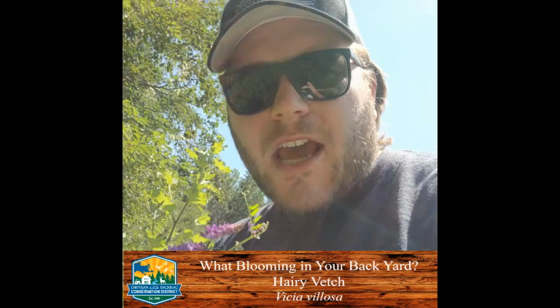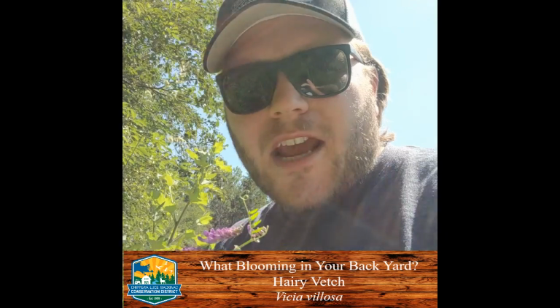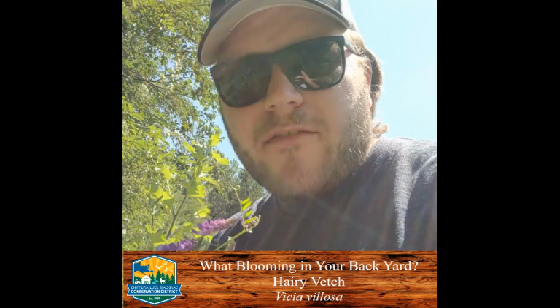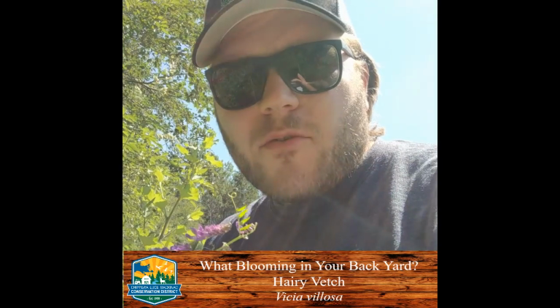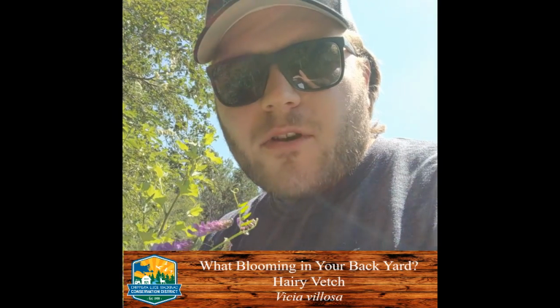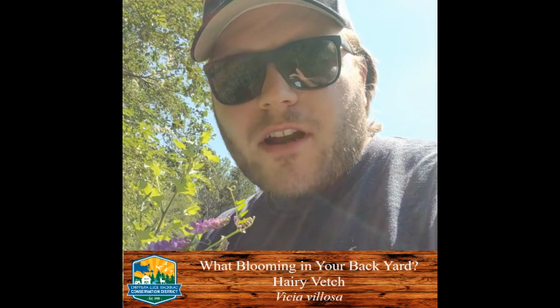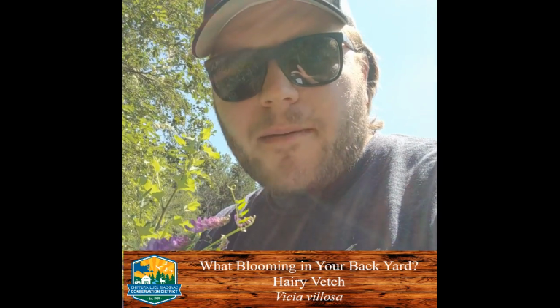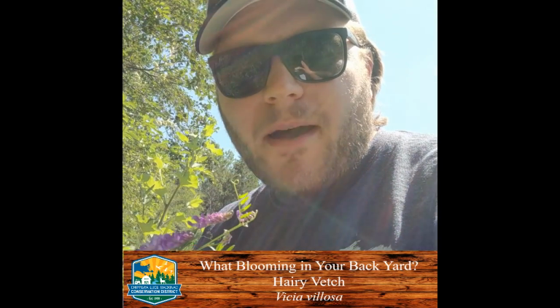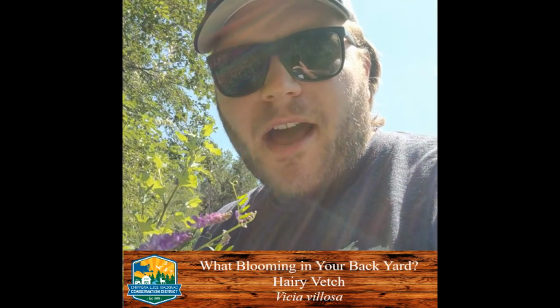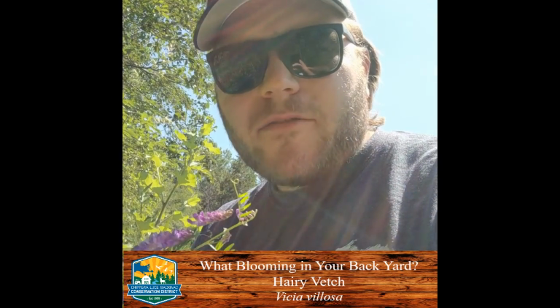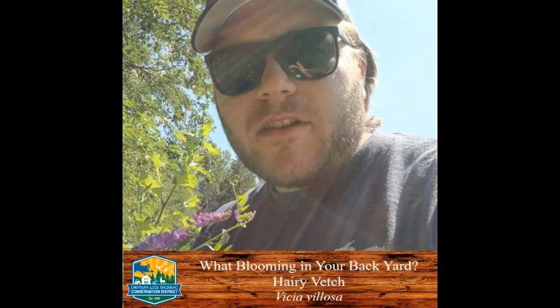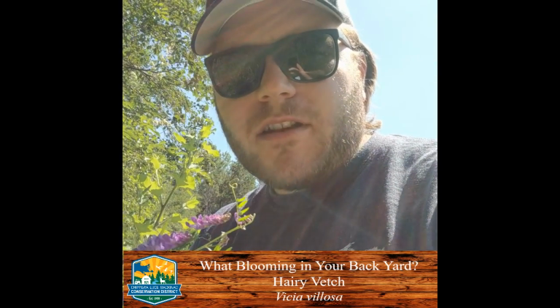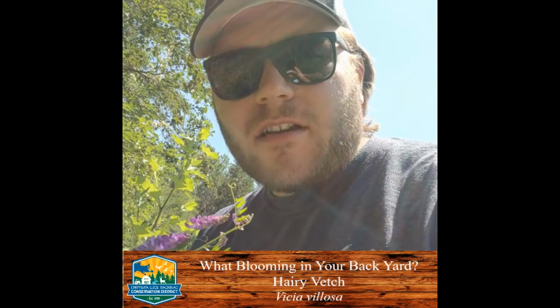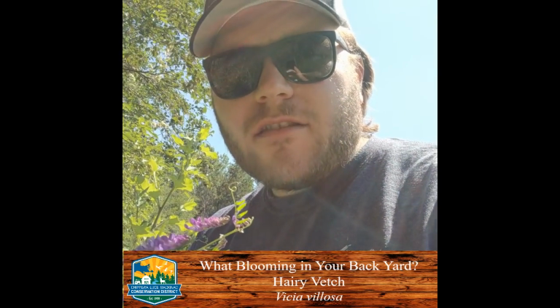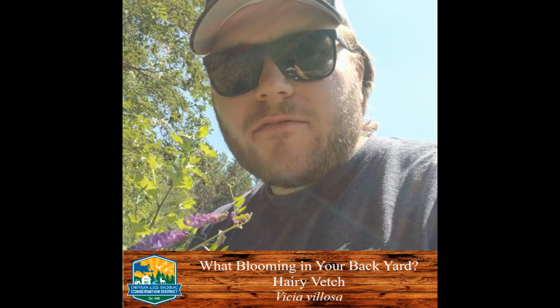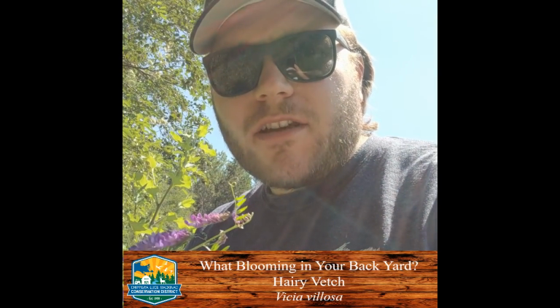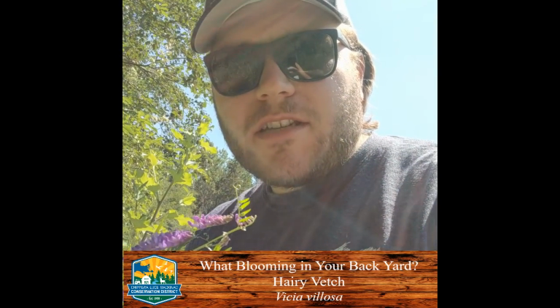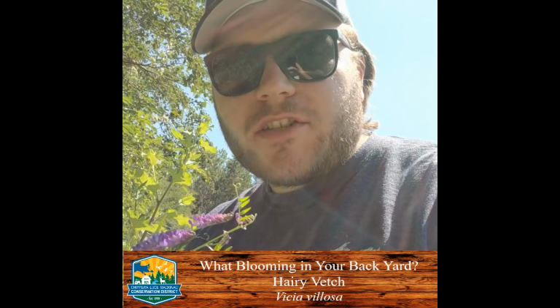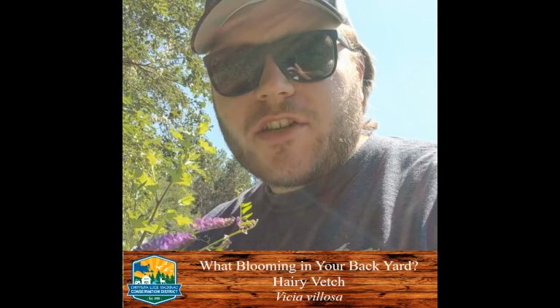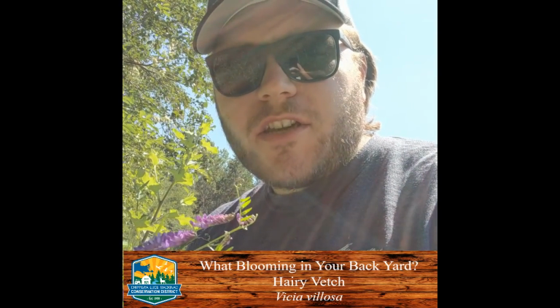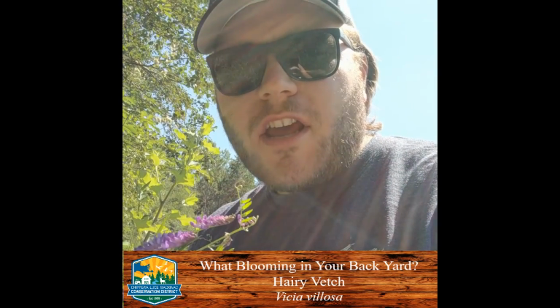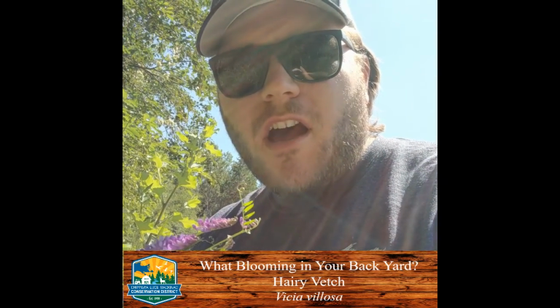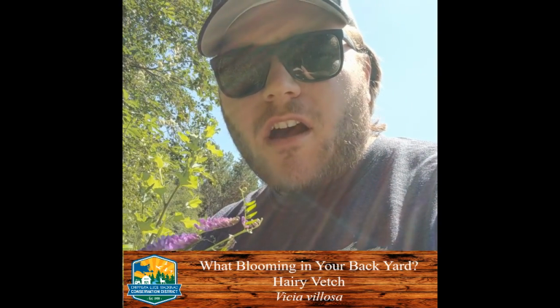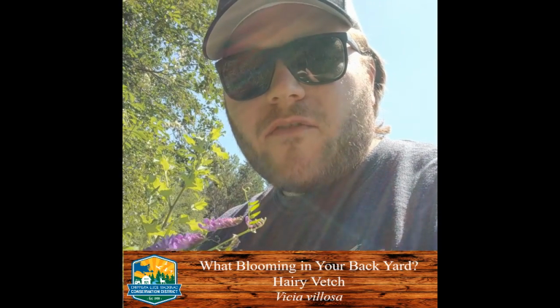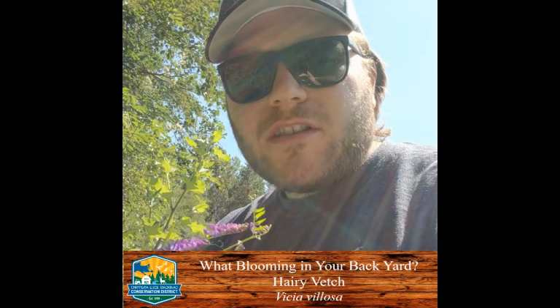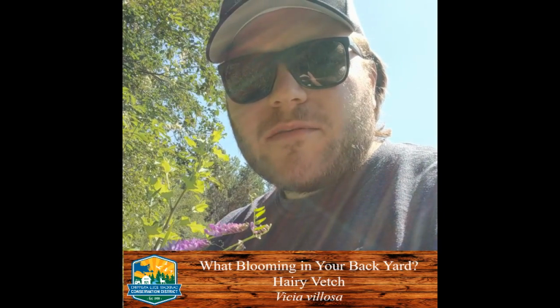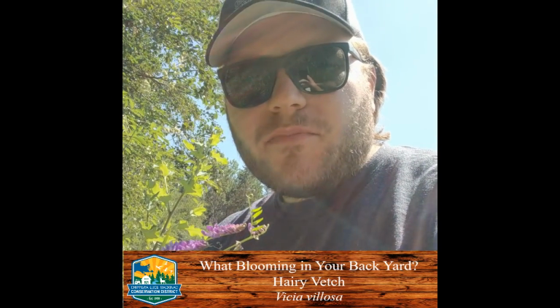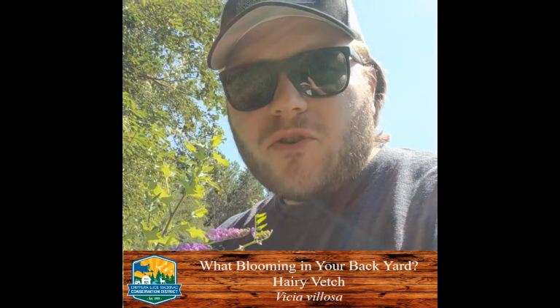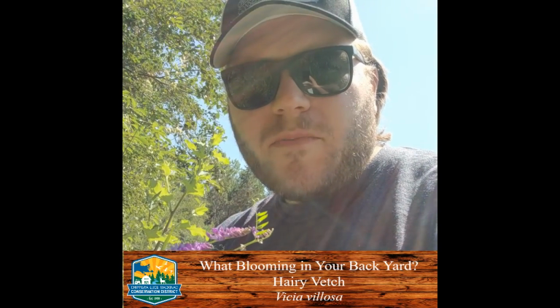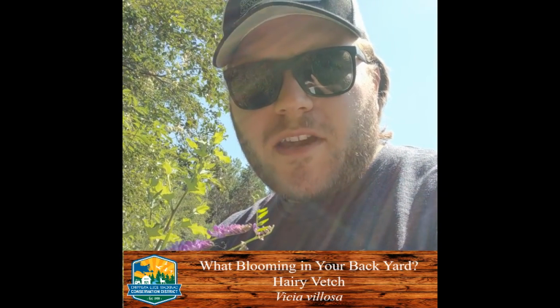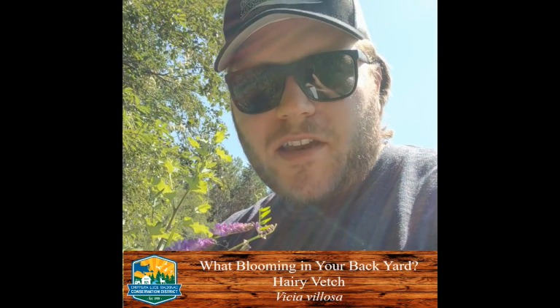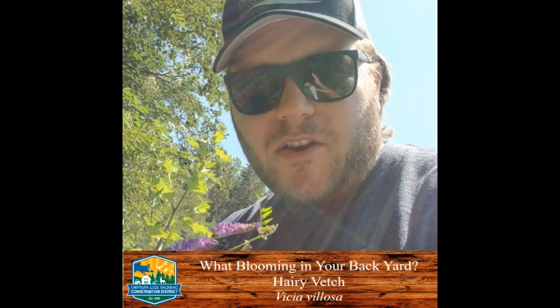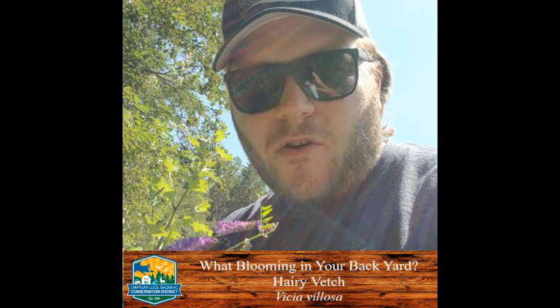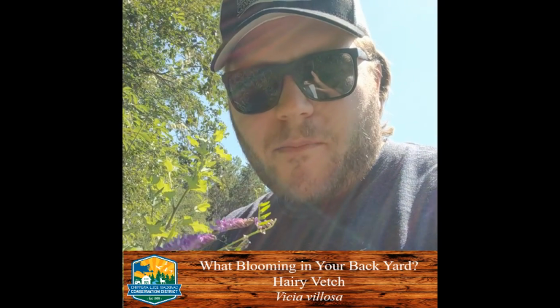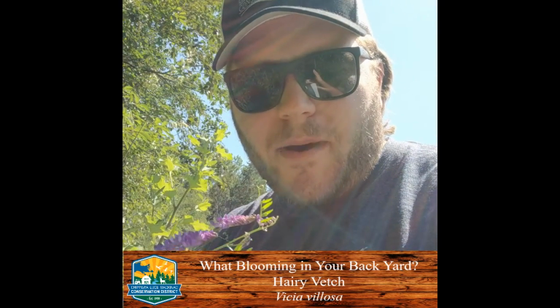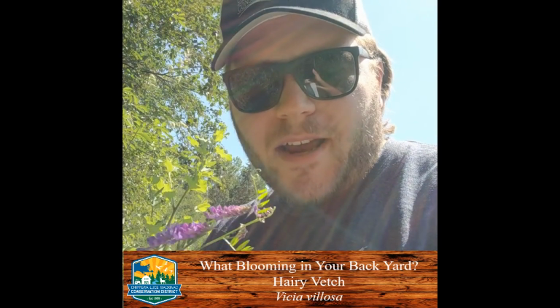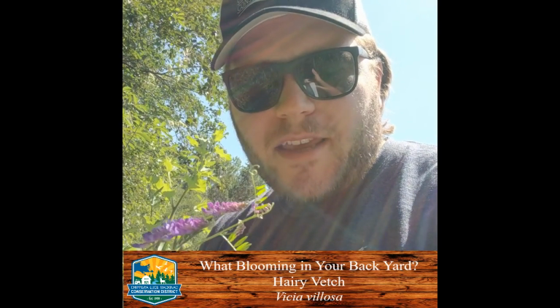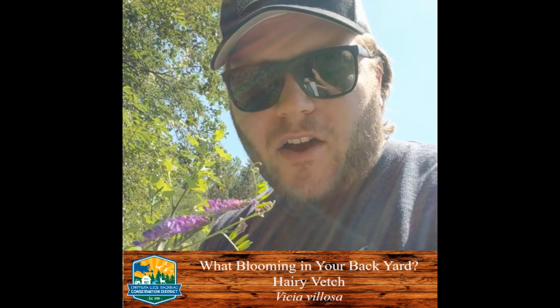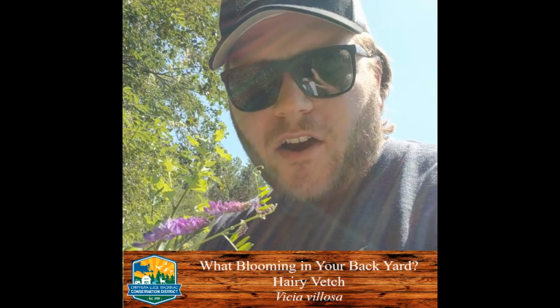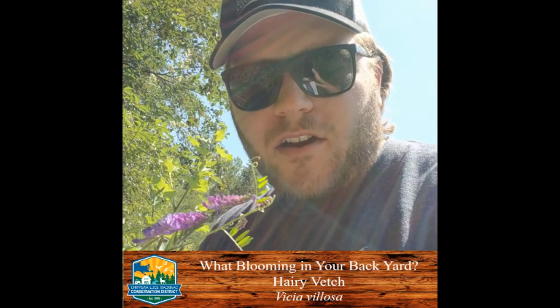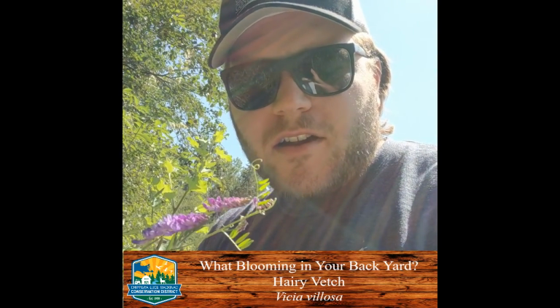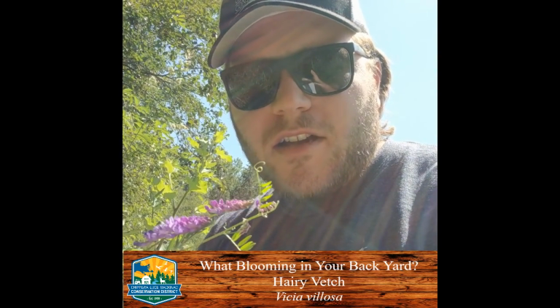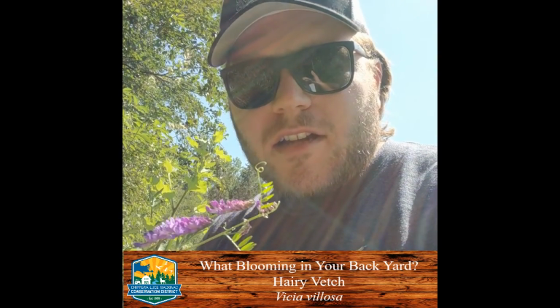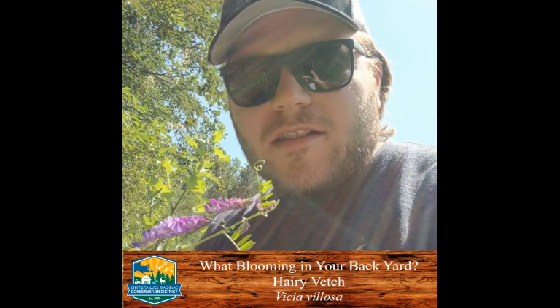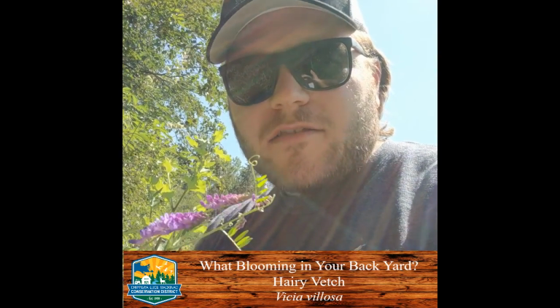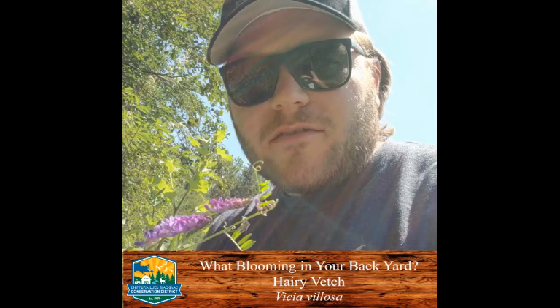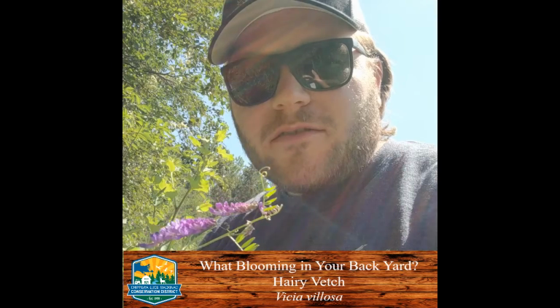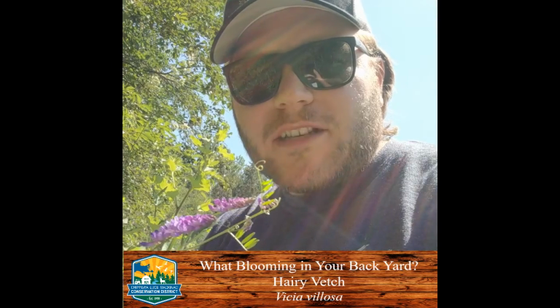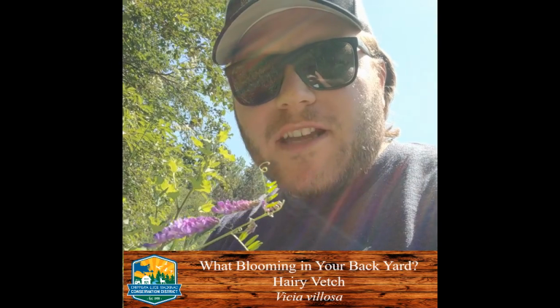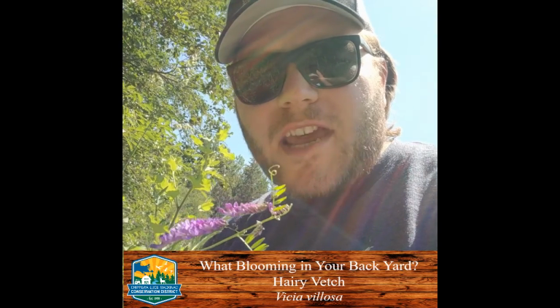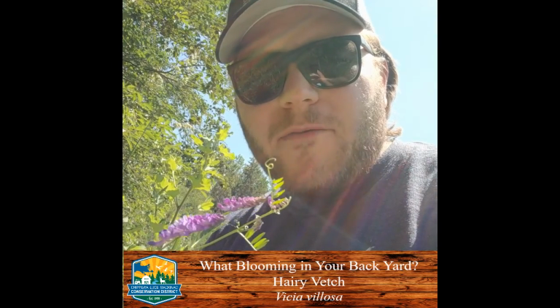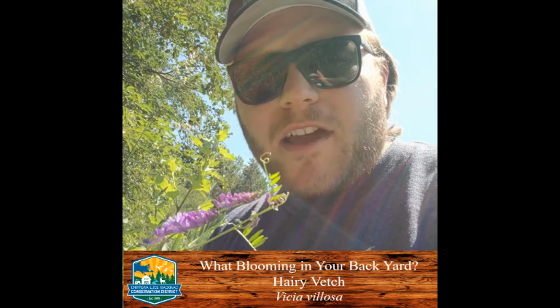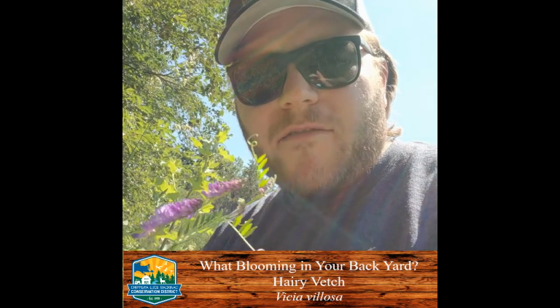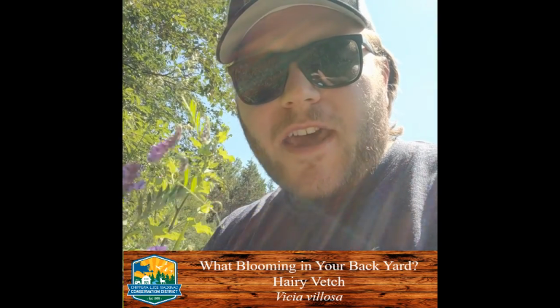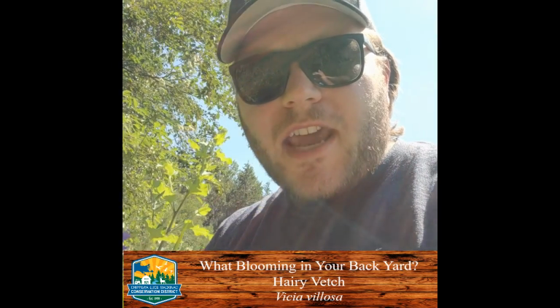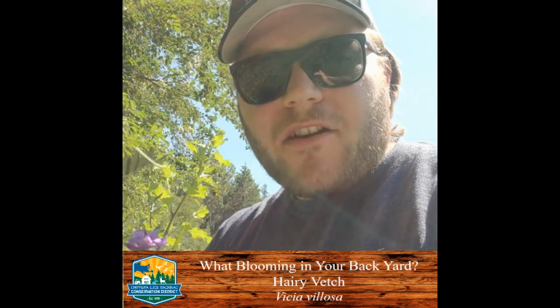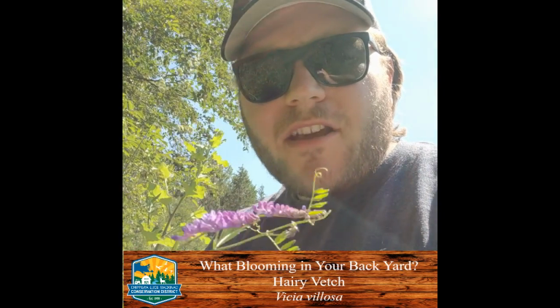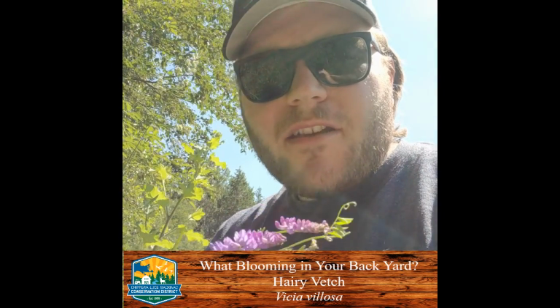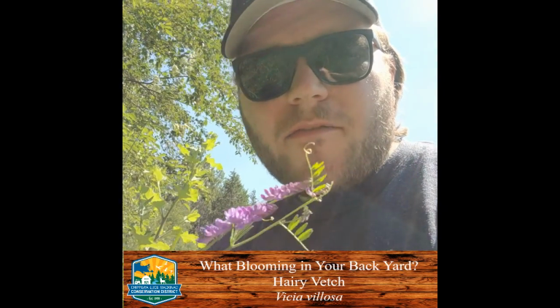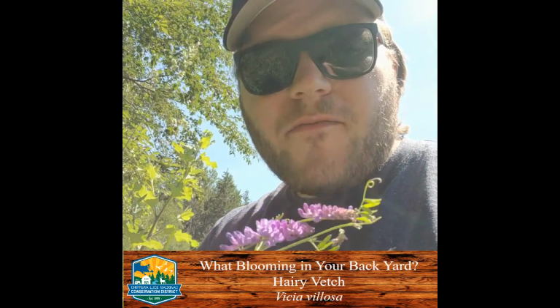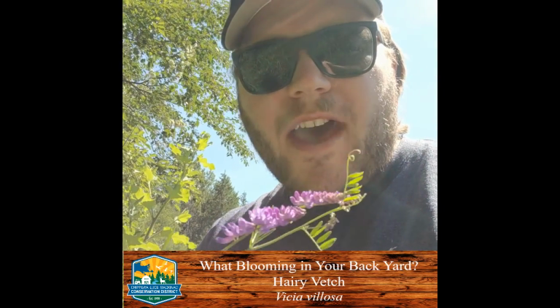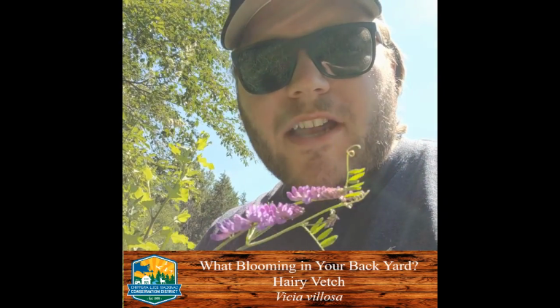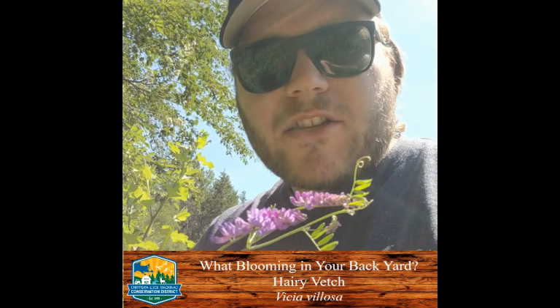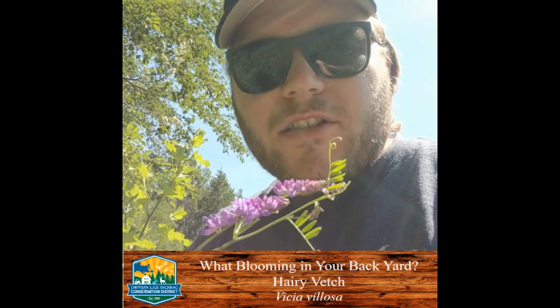Hey everyone, I'm back with another rendition of what's blooming in your backyard. Today we have hairy vetch.